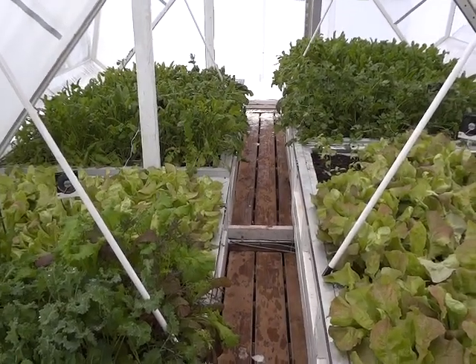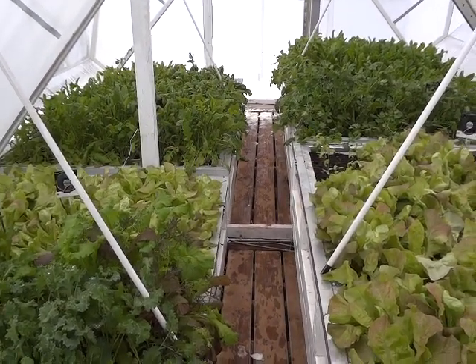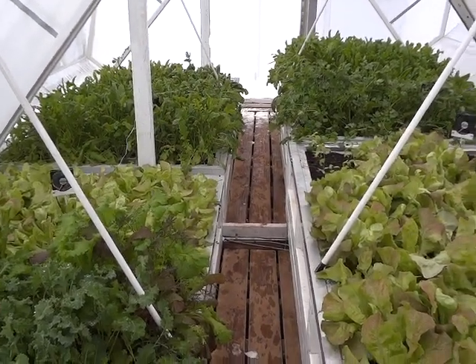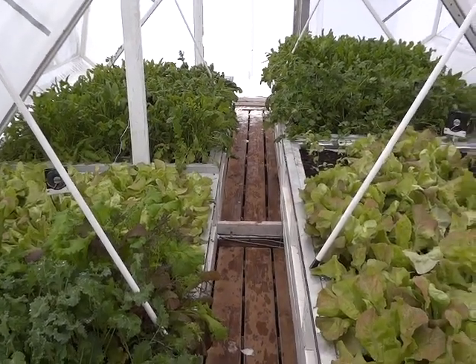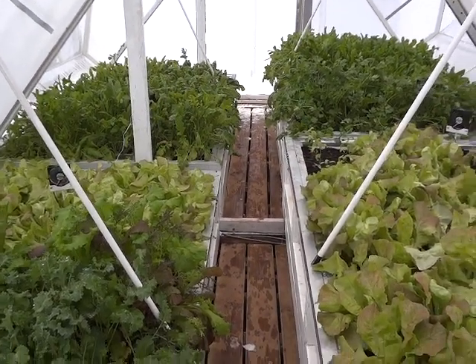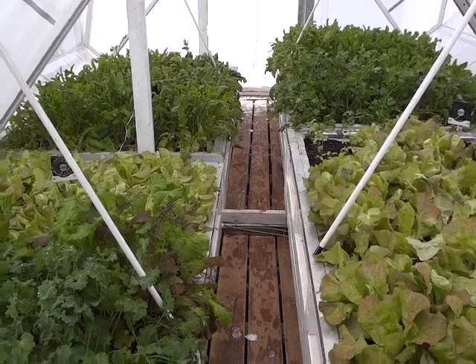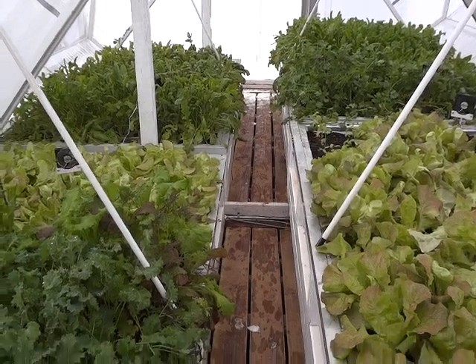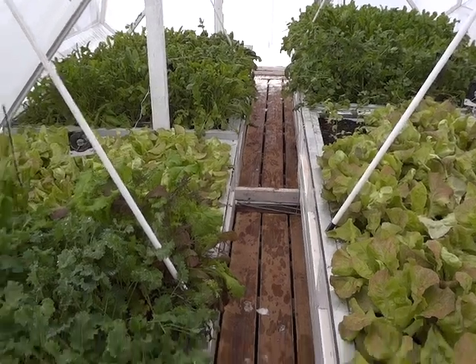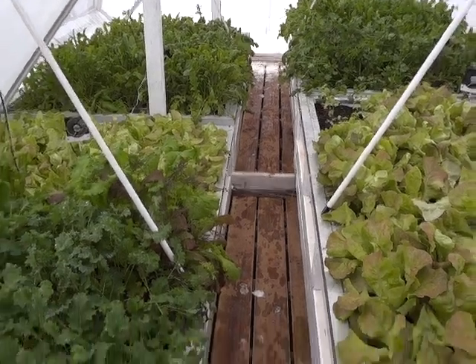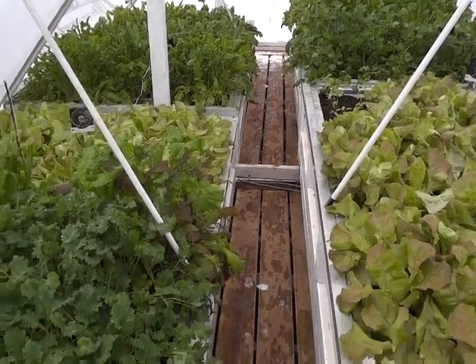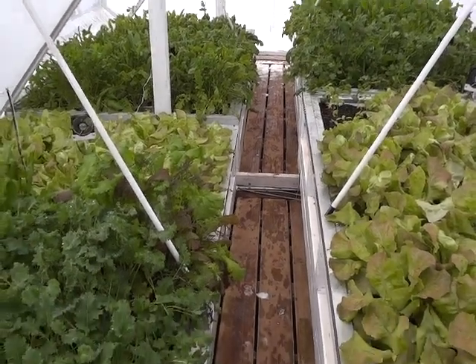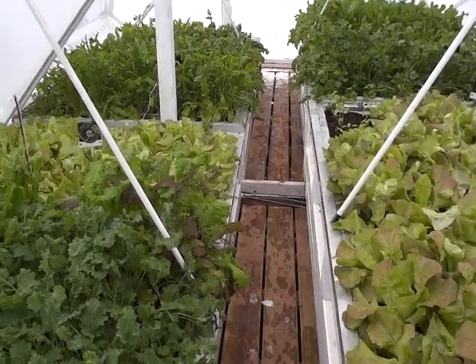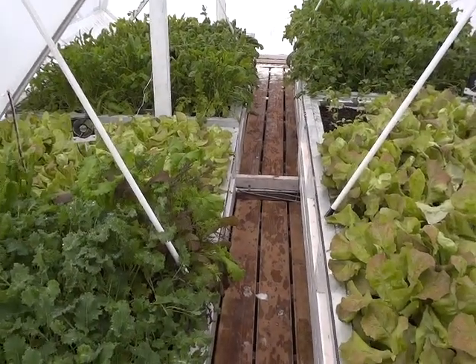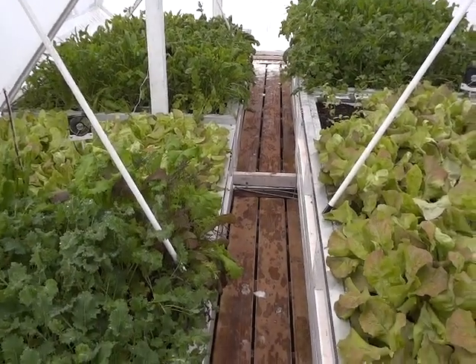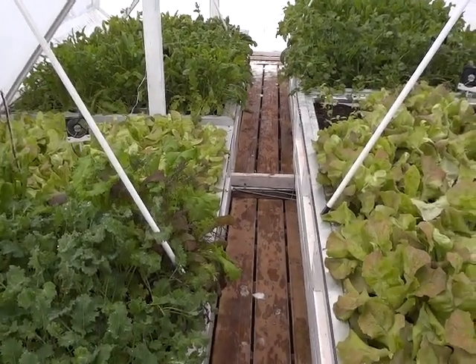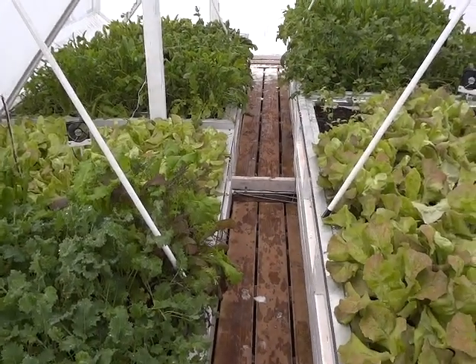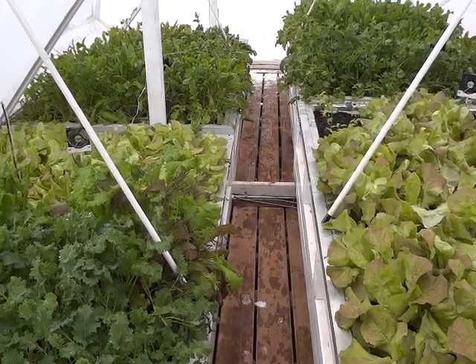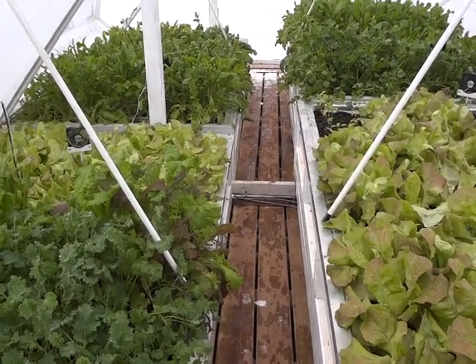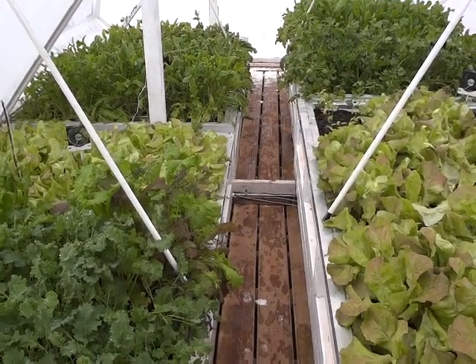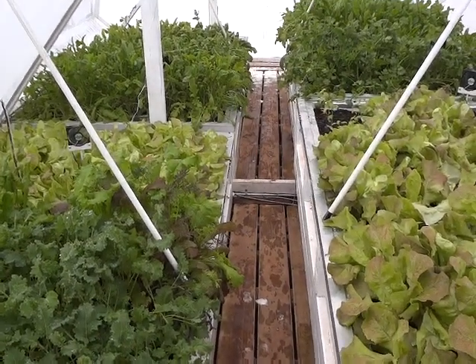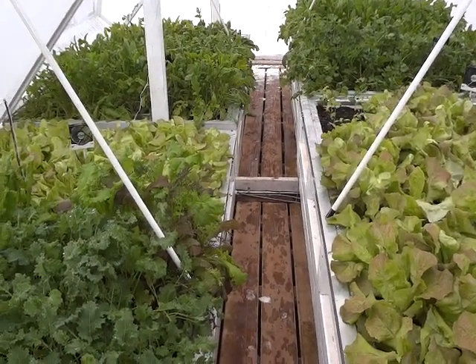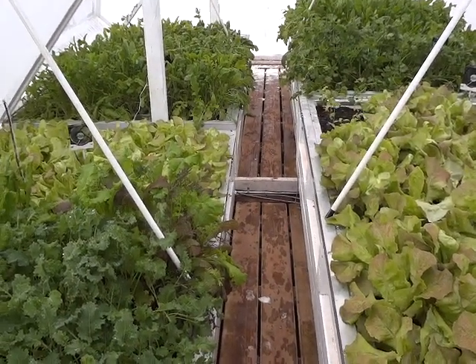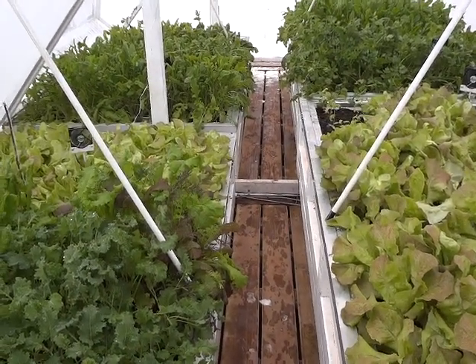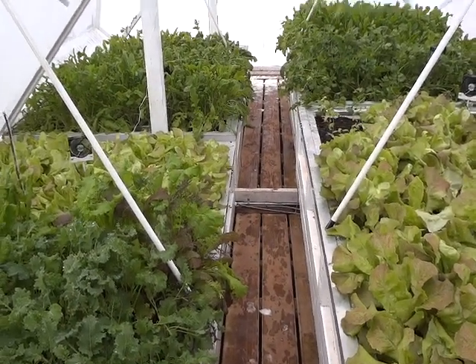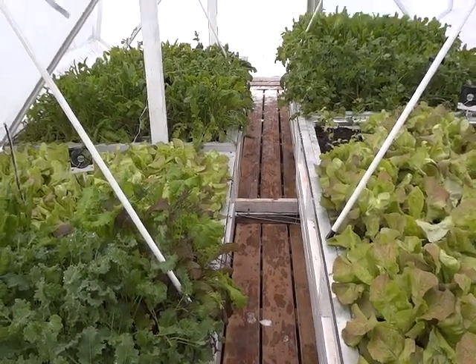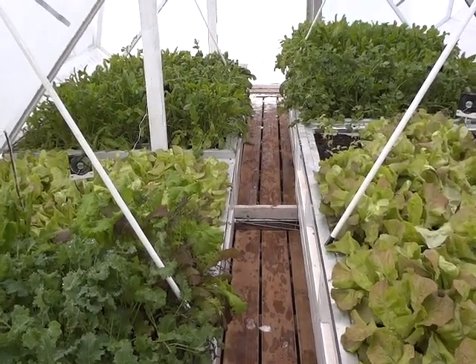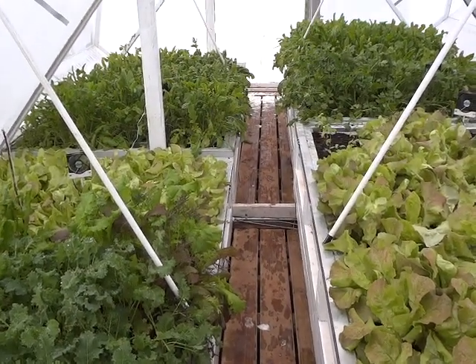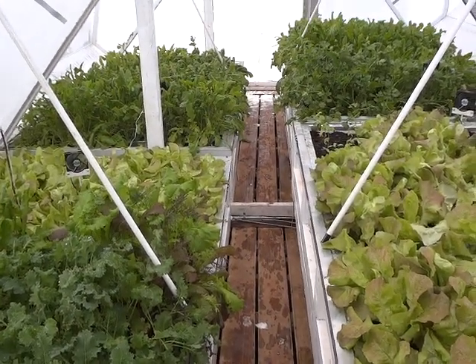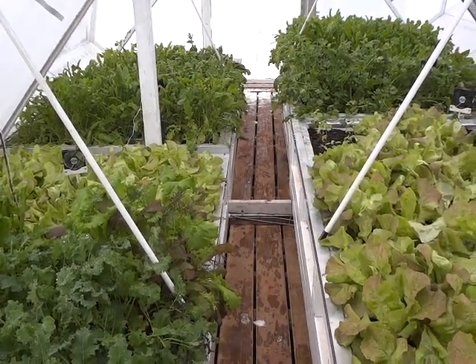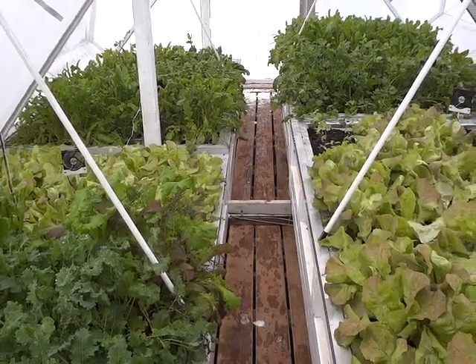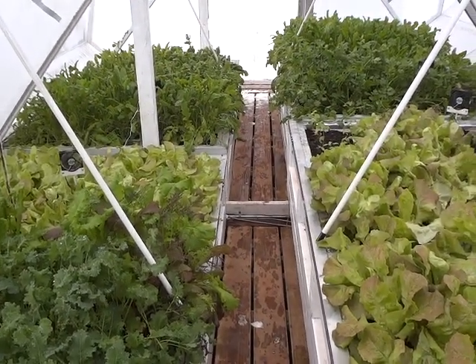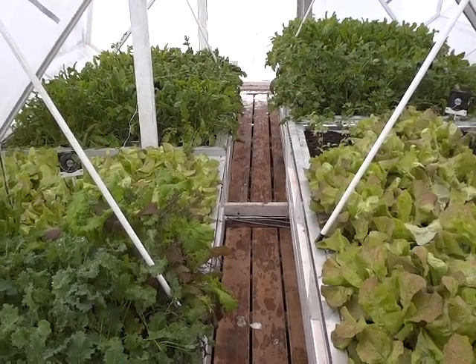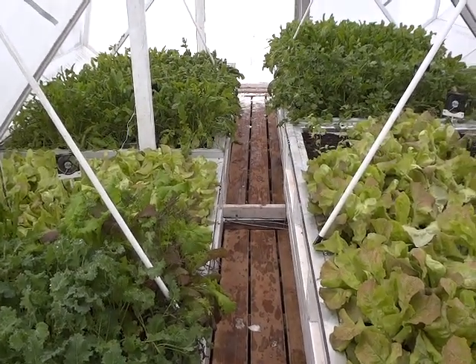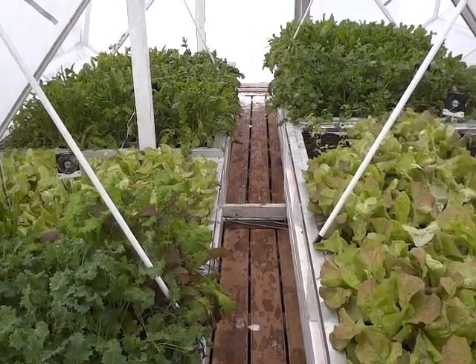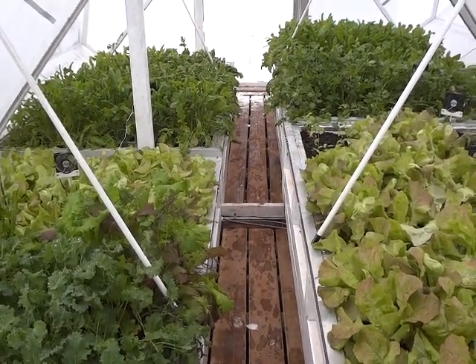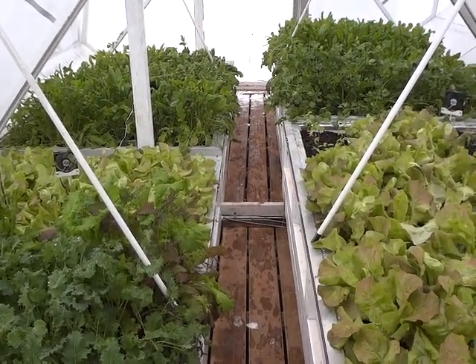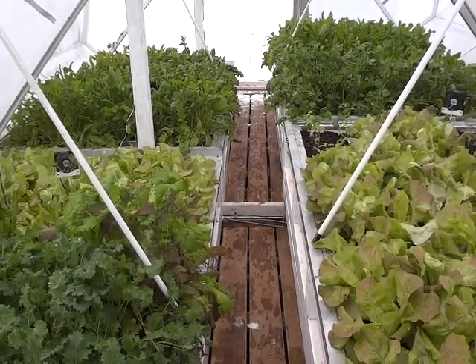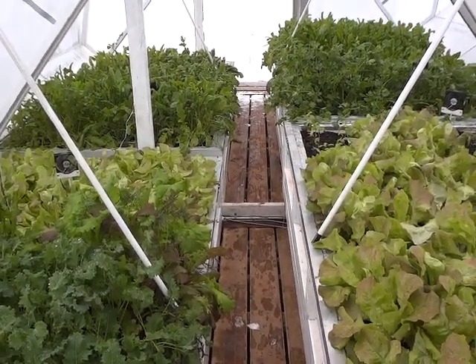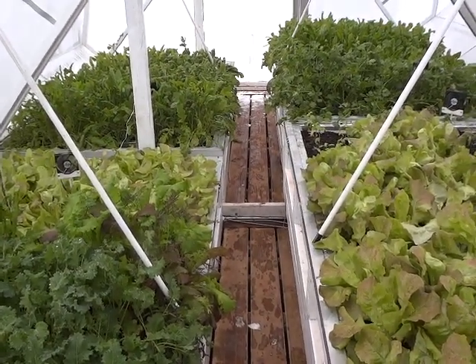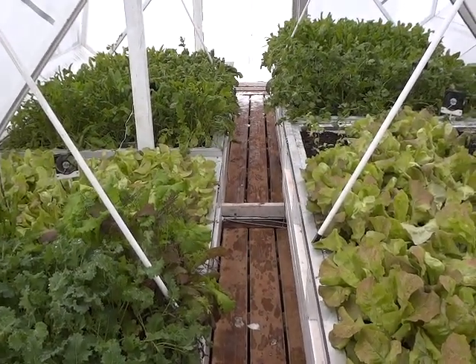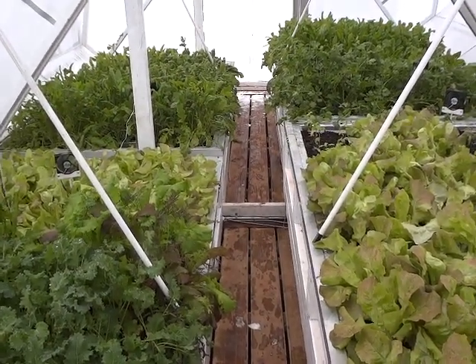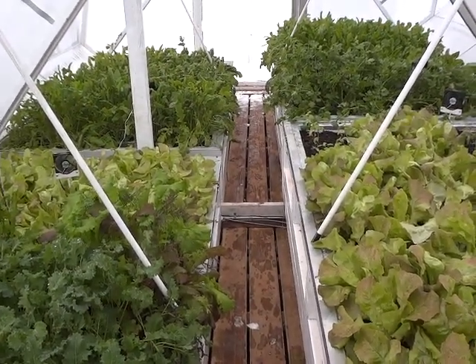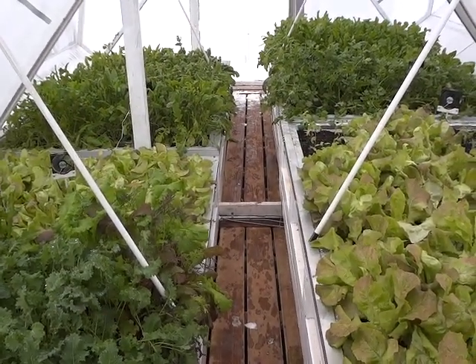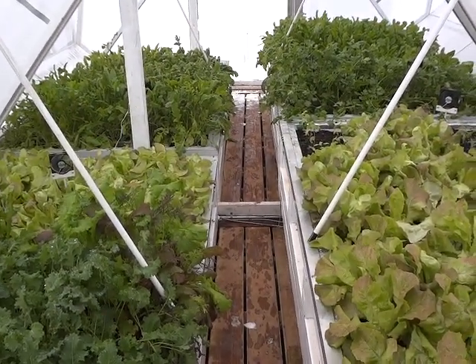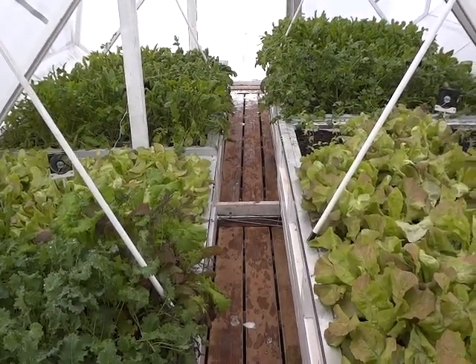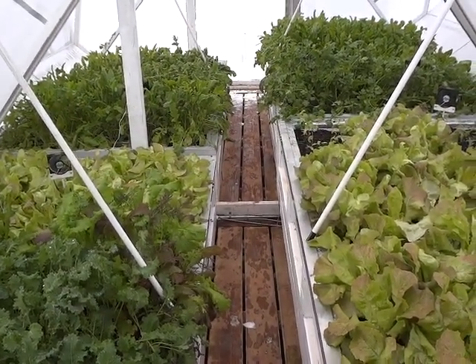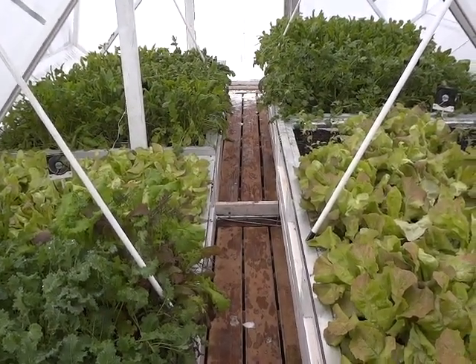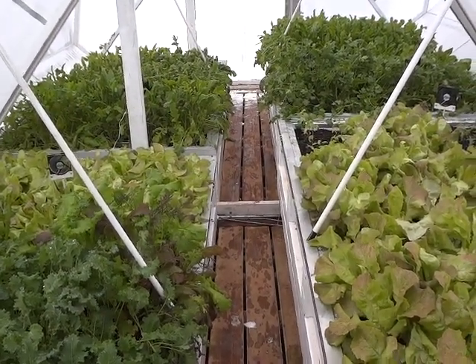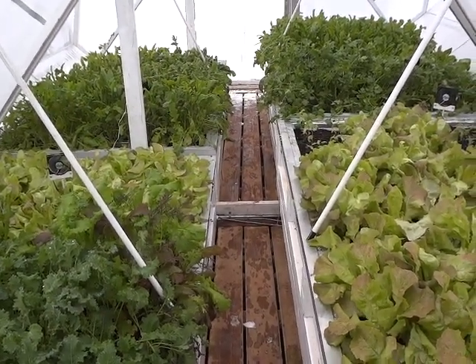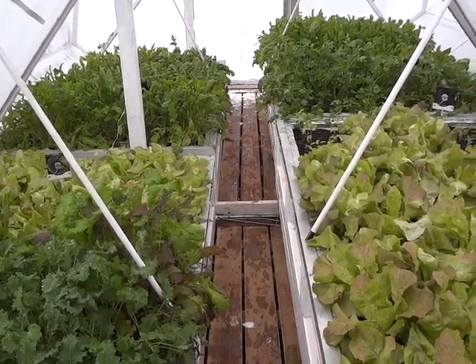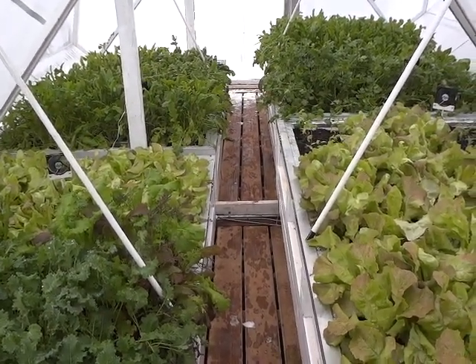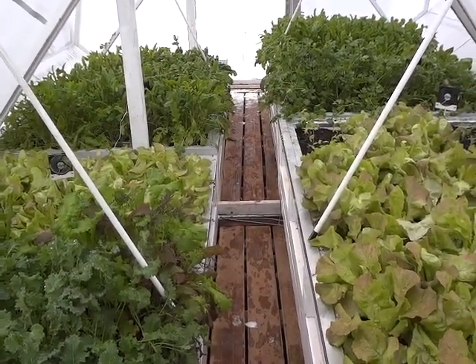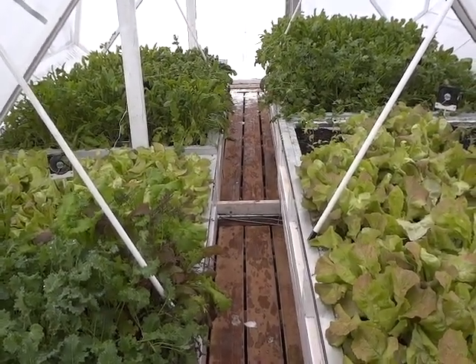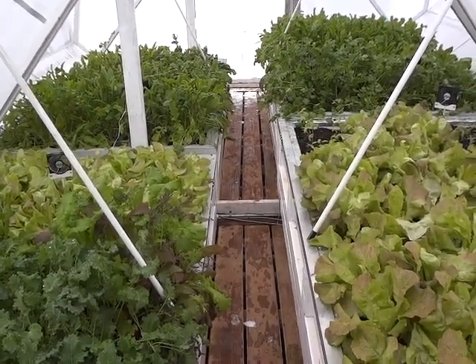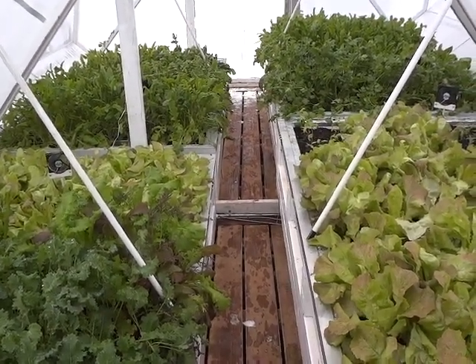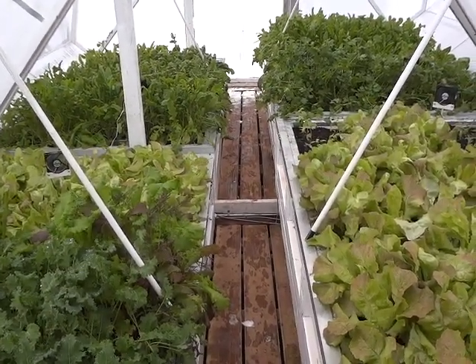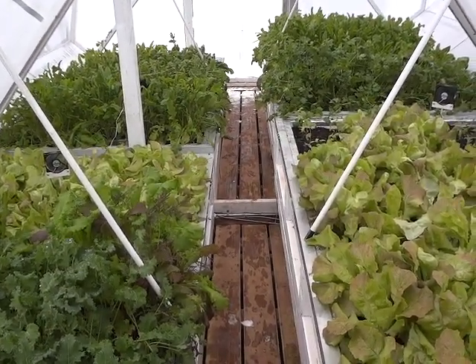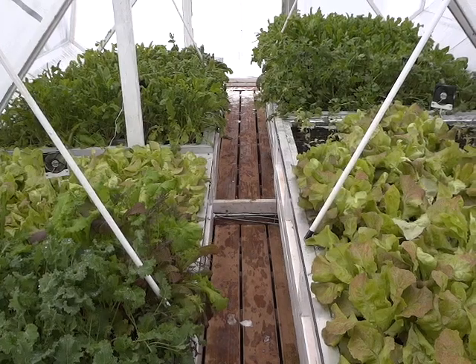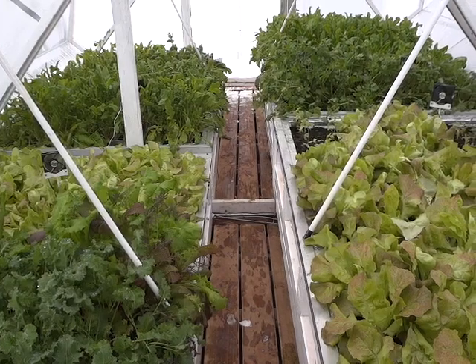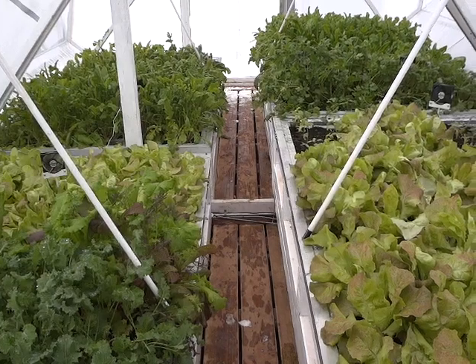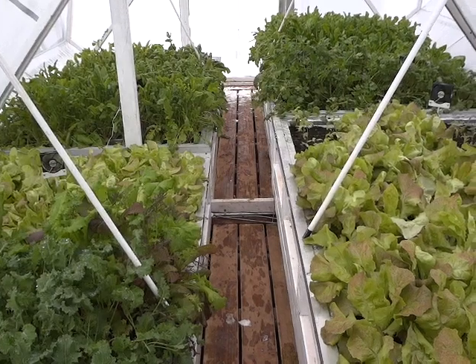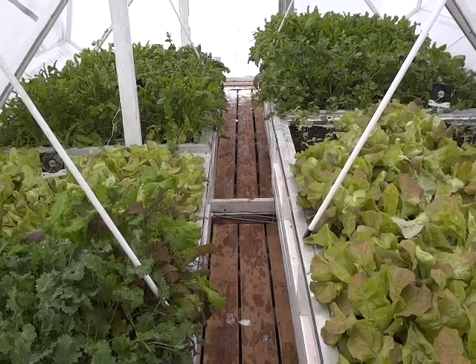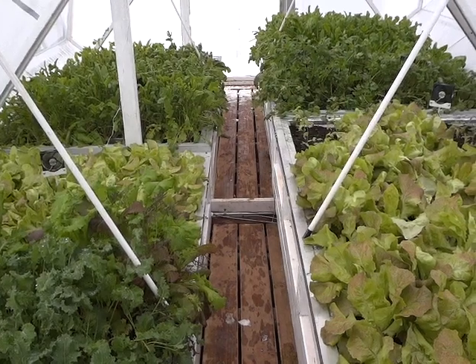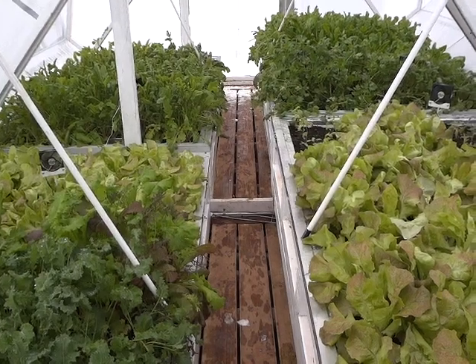Beautiful garden. The Eupertopia growing system obviously works — it's a beautiful system.